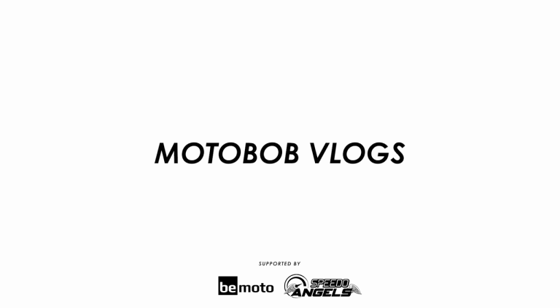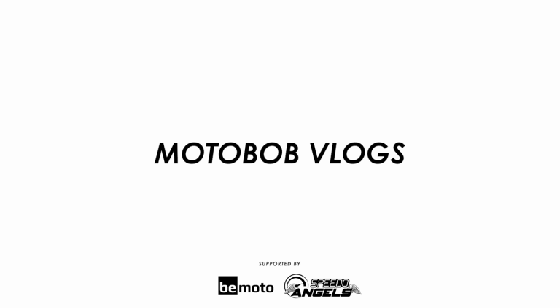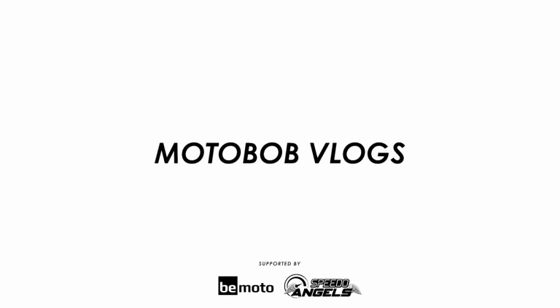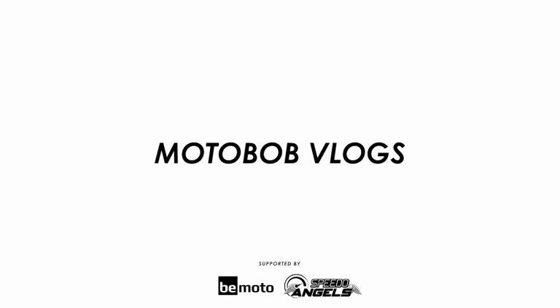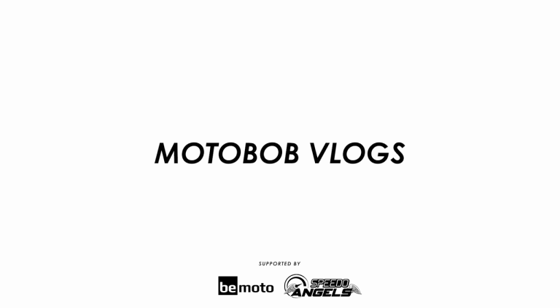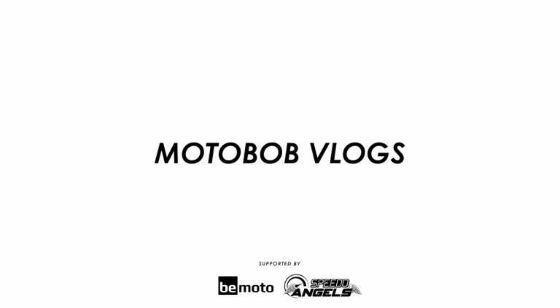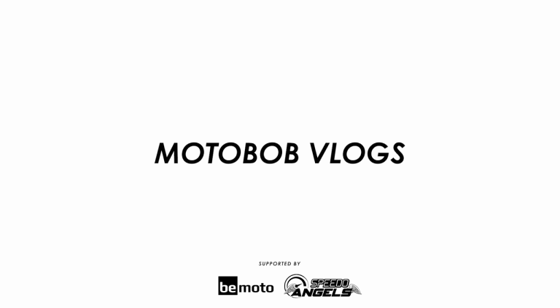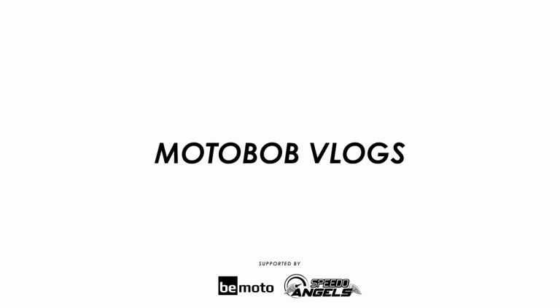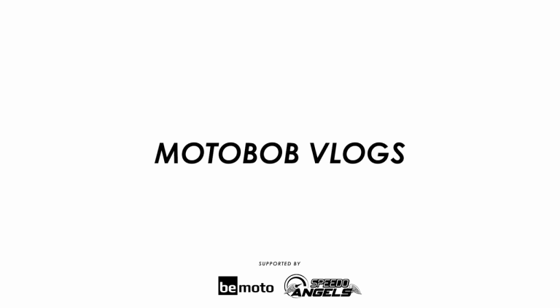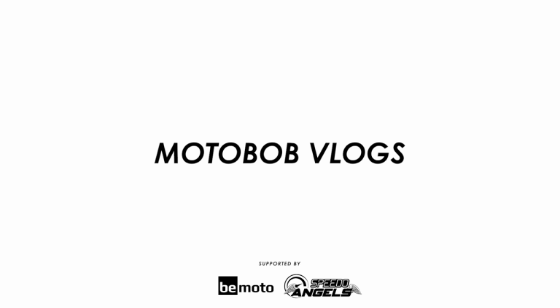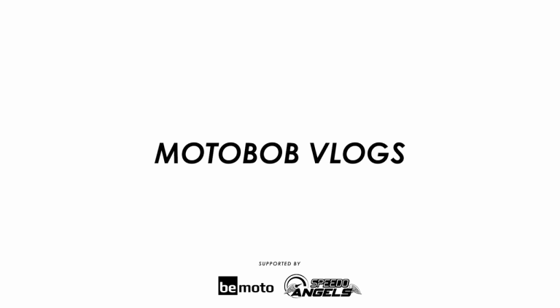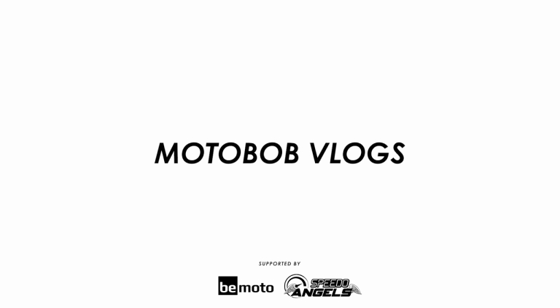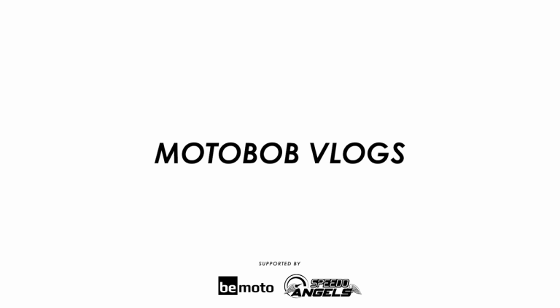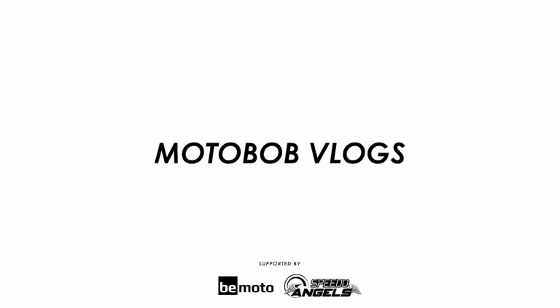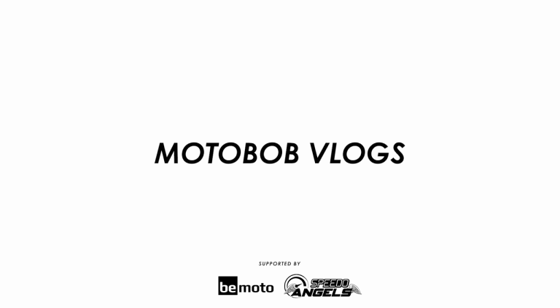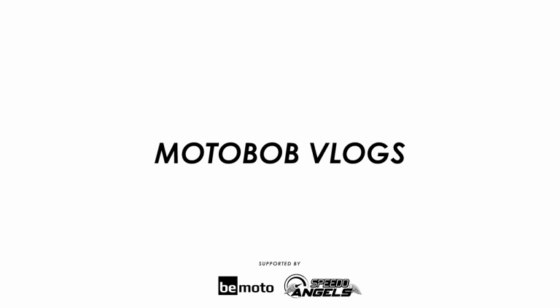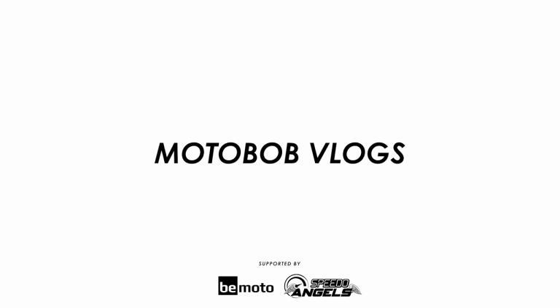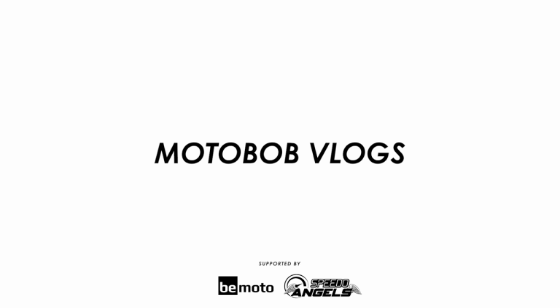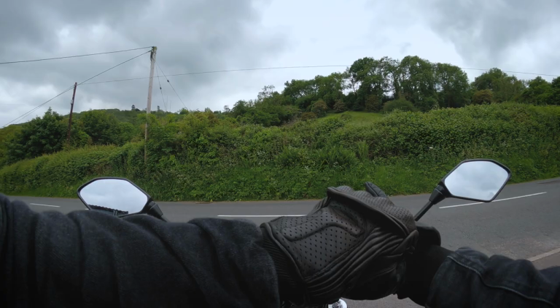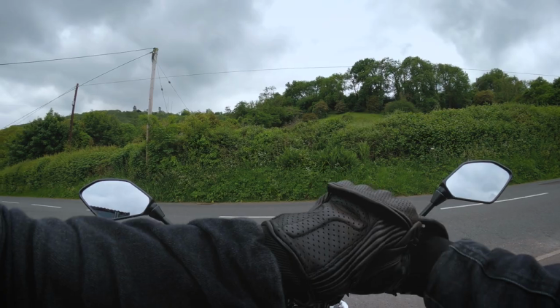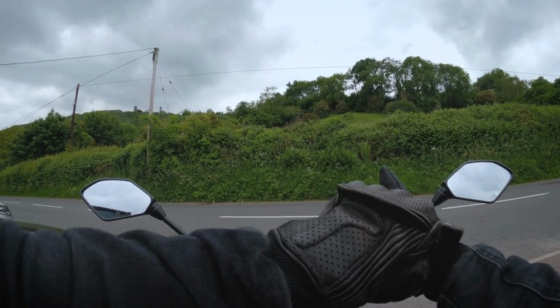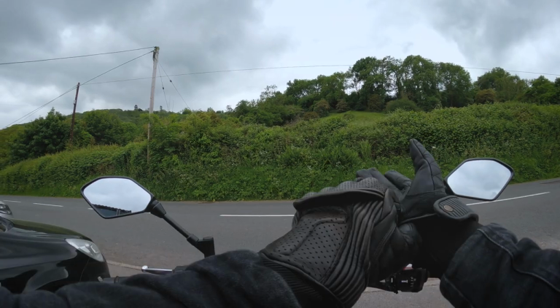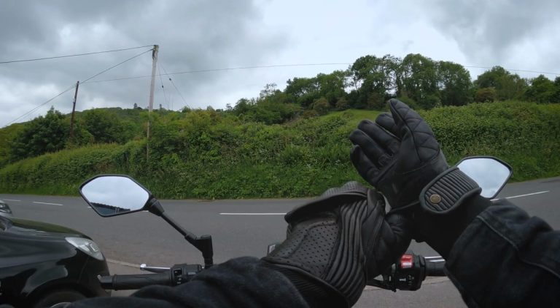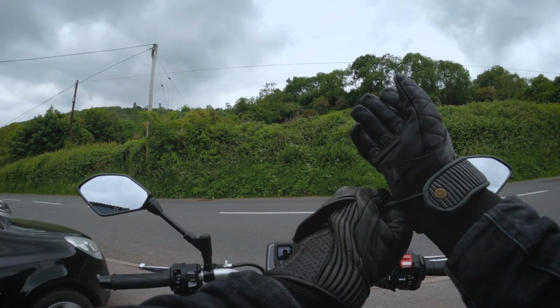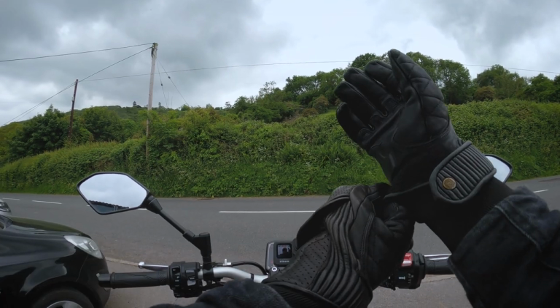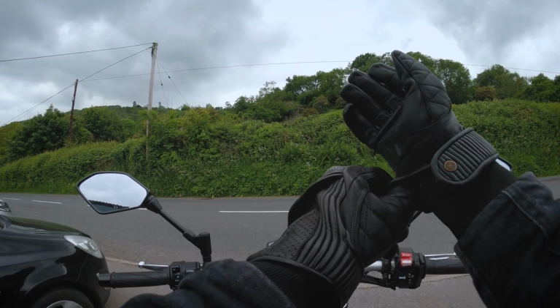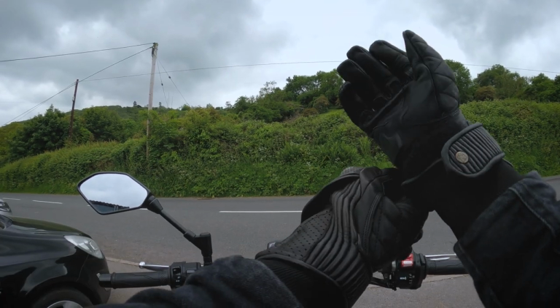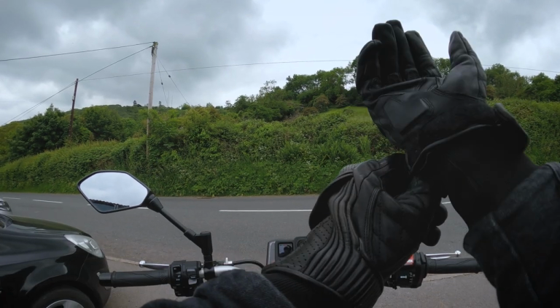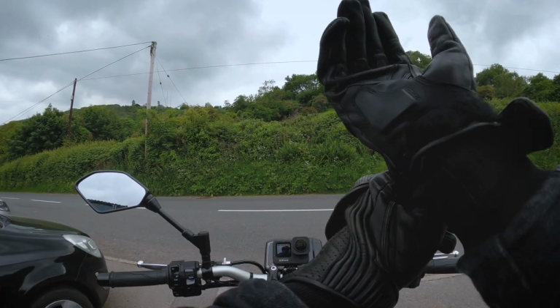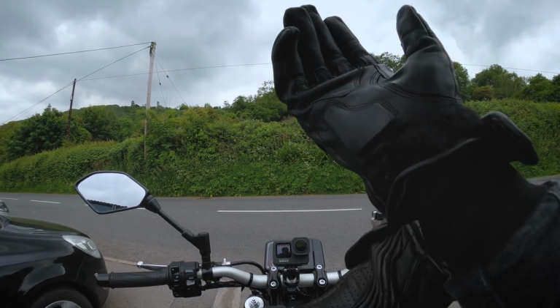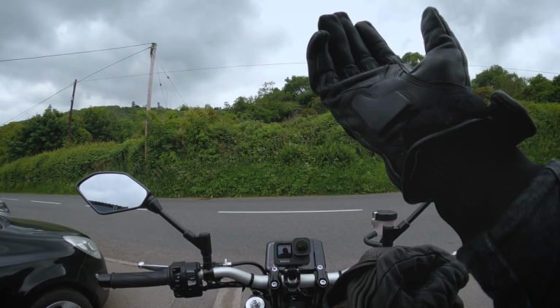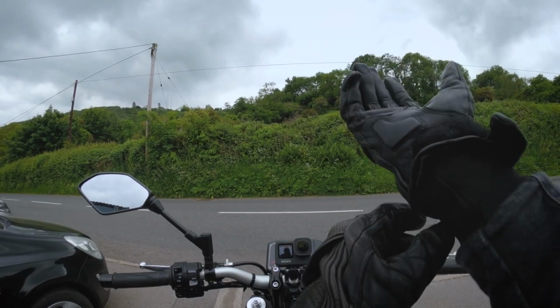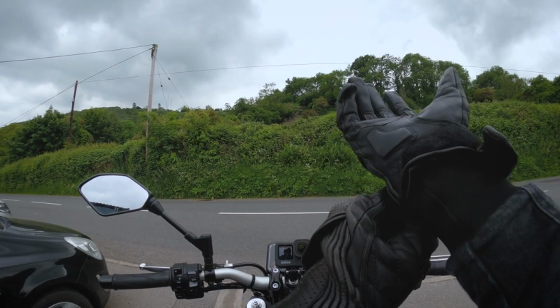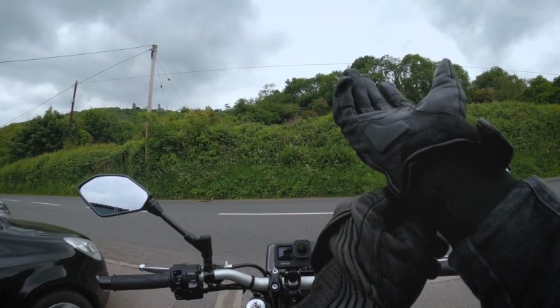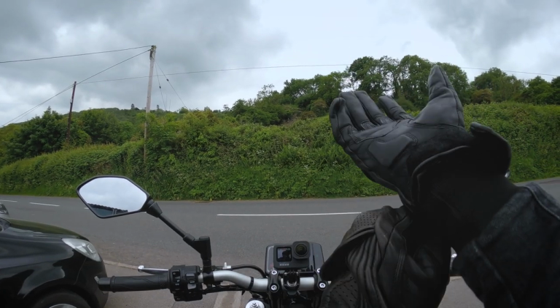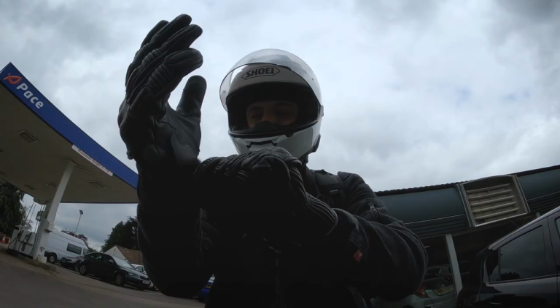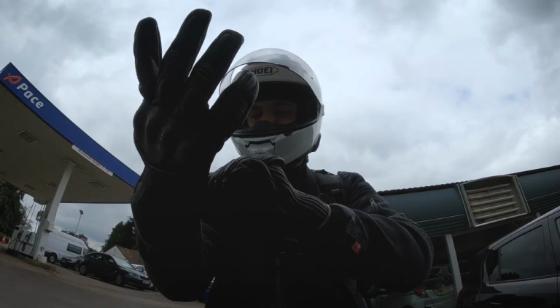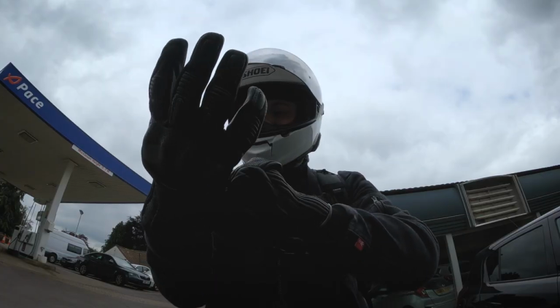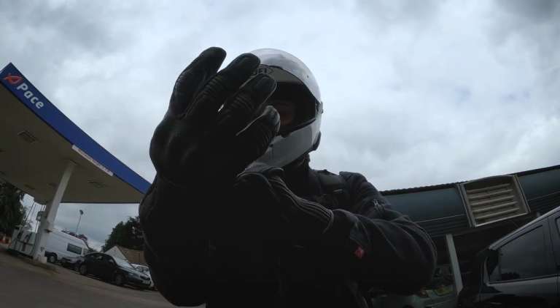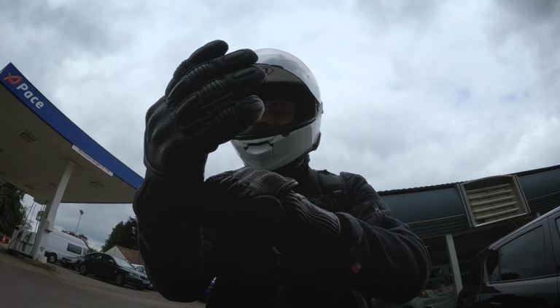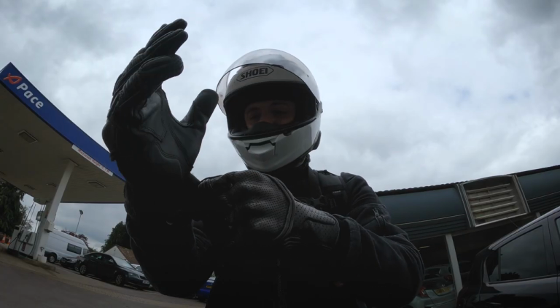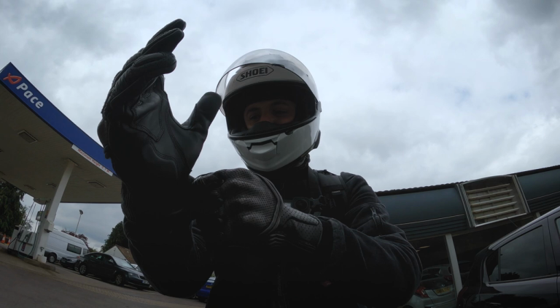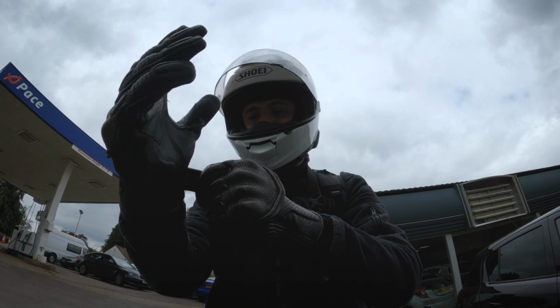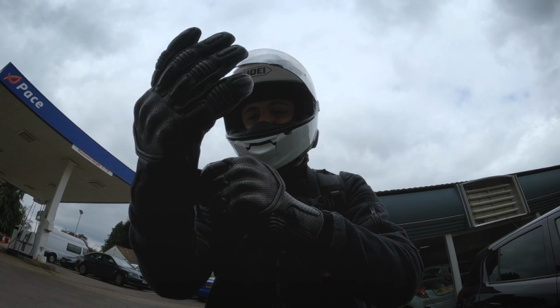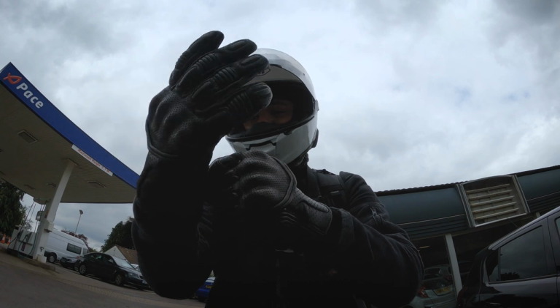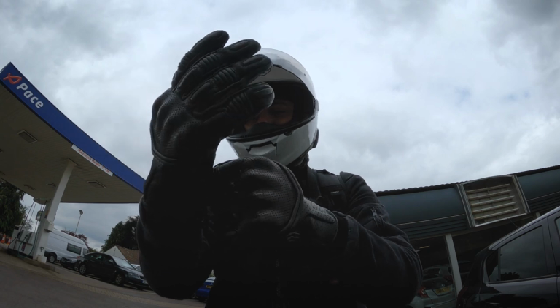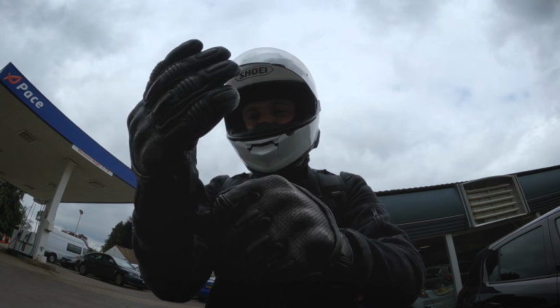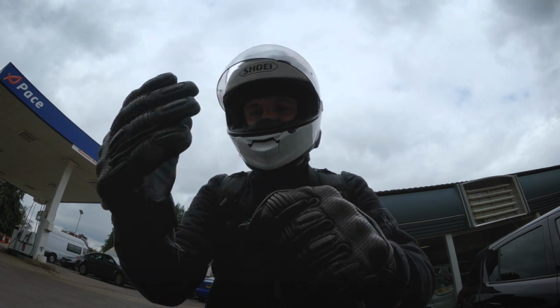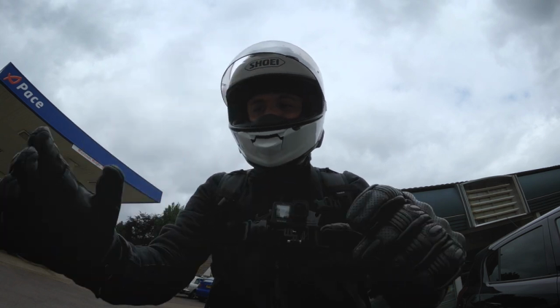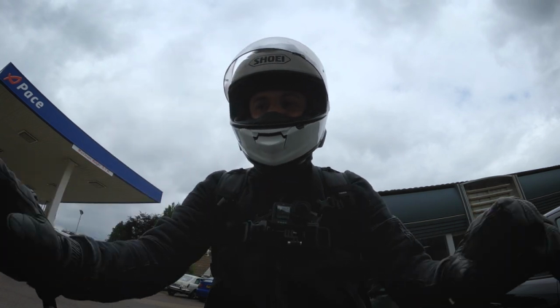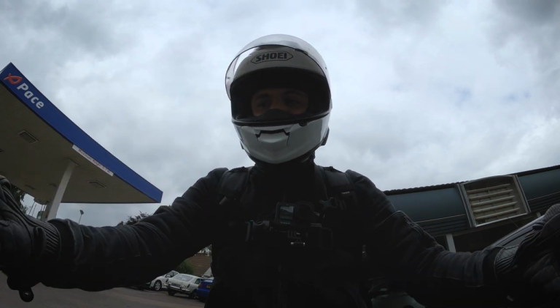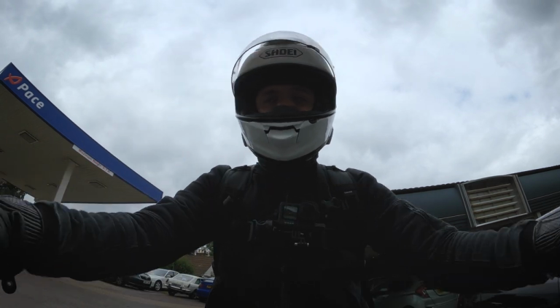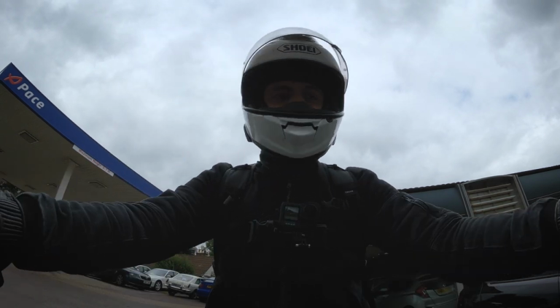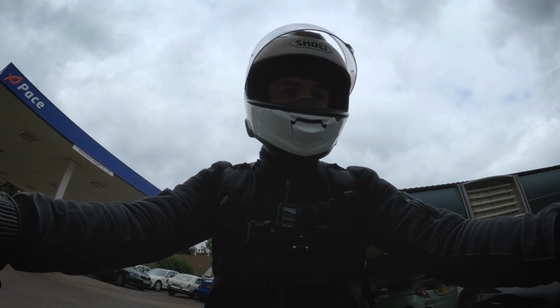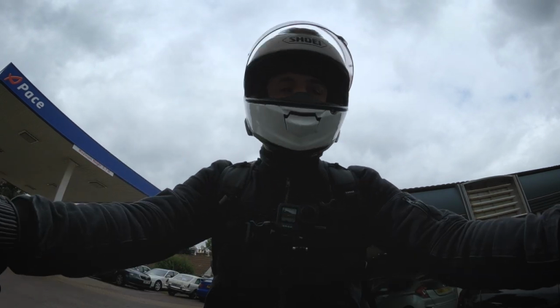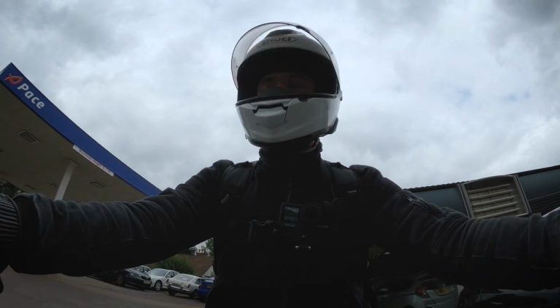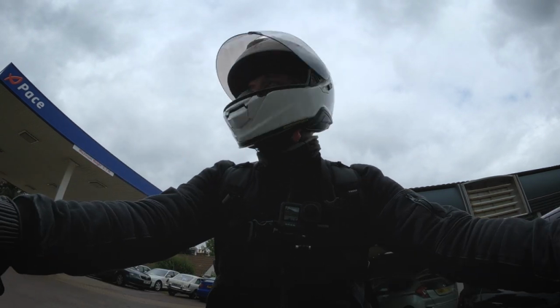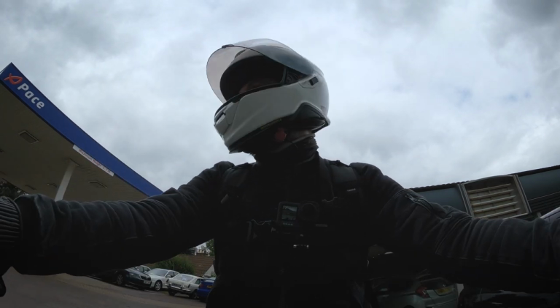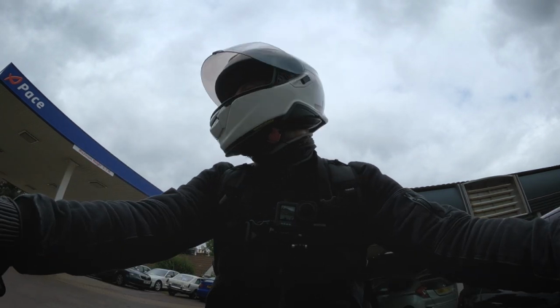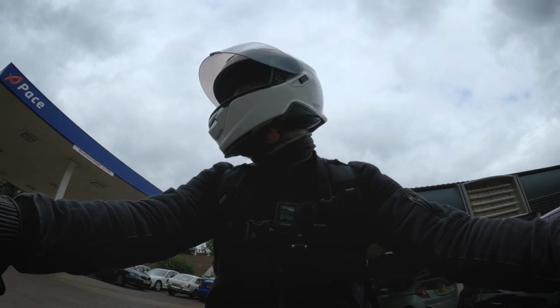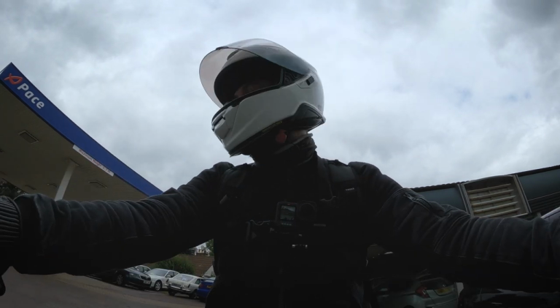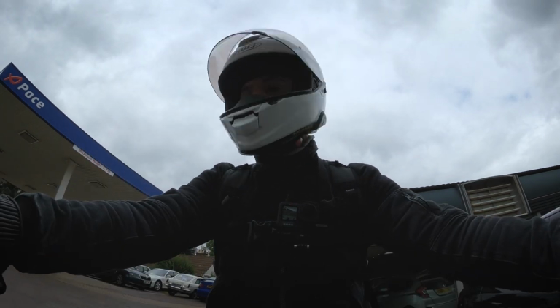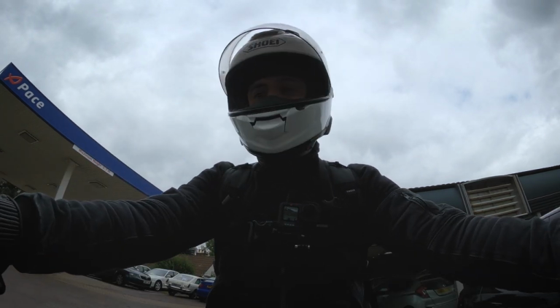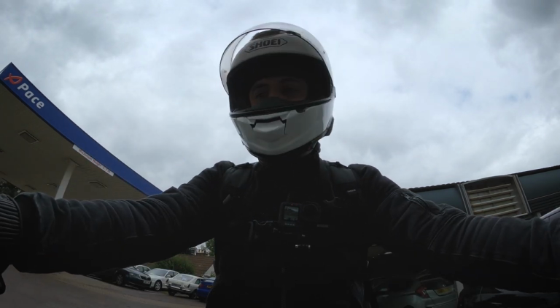Welcome back everyone. I'm out on the MT-09 today — what a pleasure. Thank you very much to Fowlers as usual.